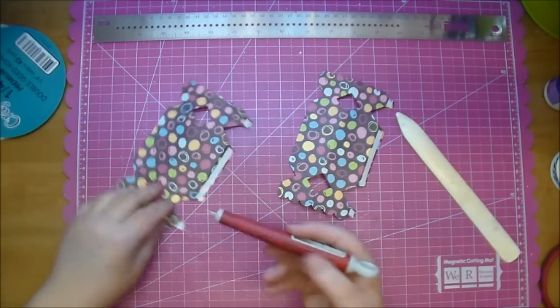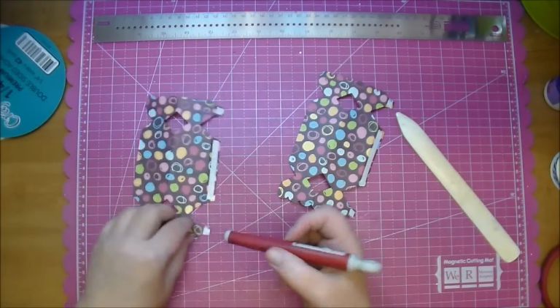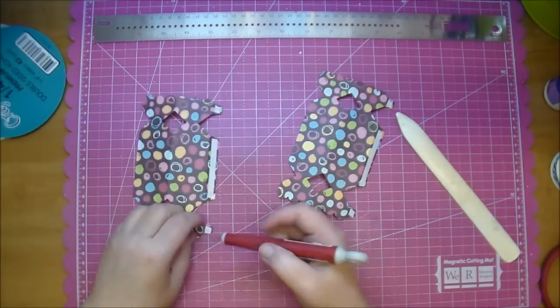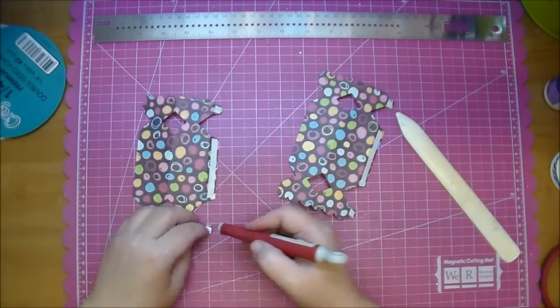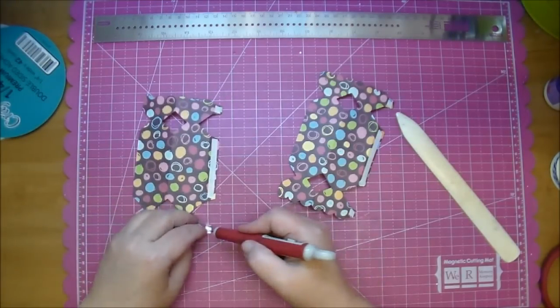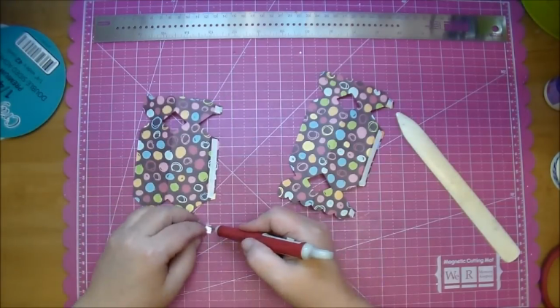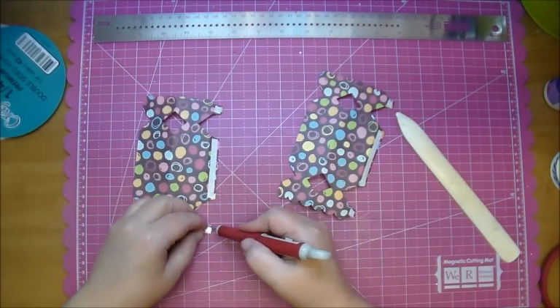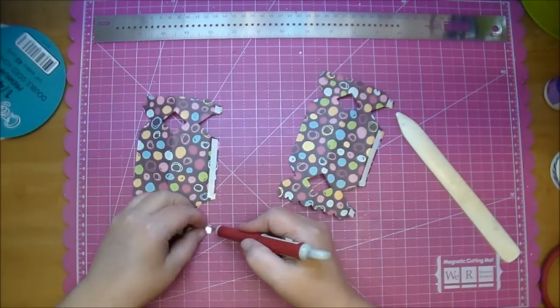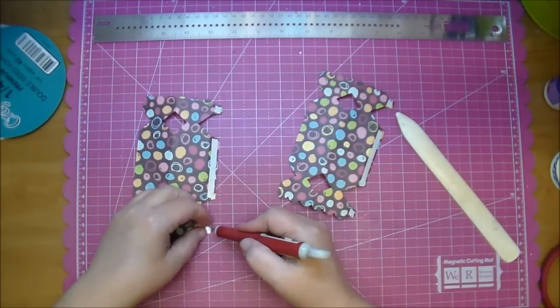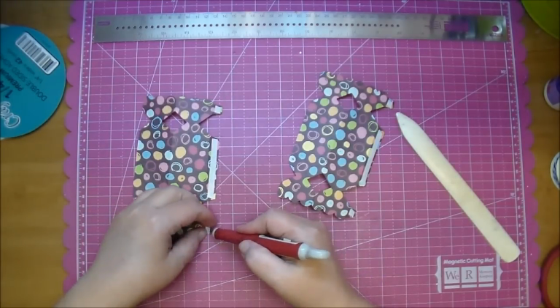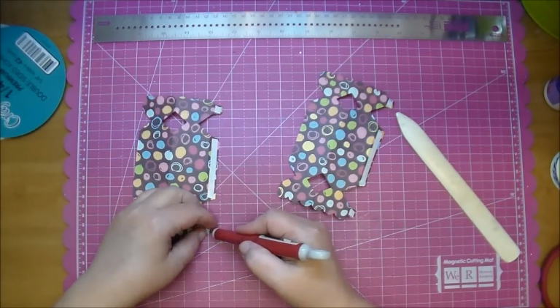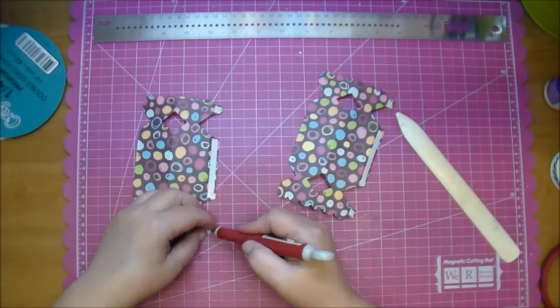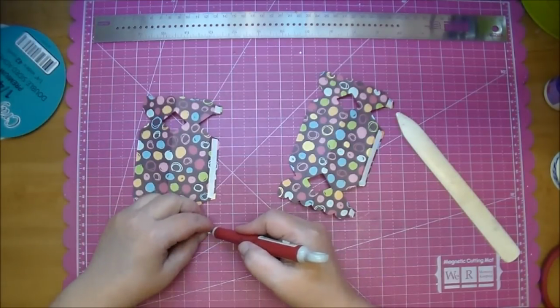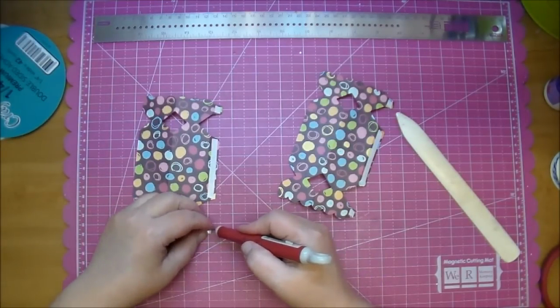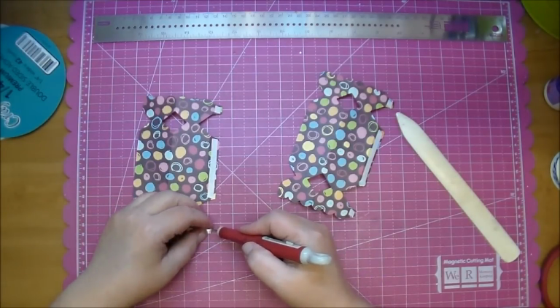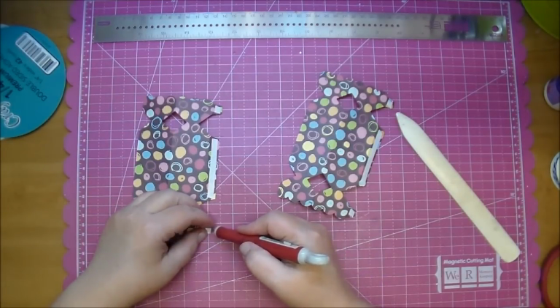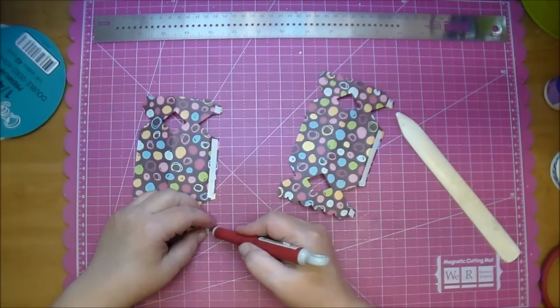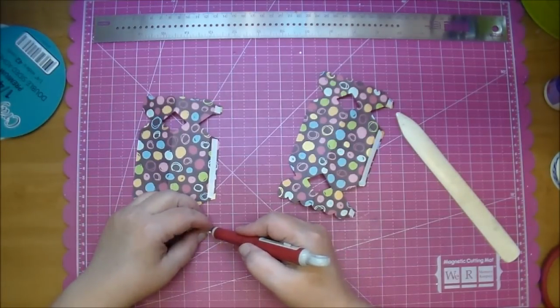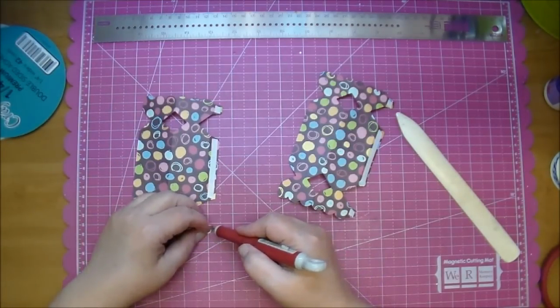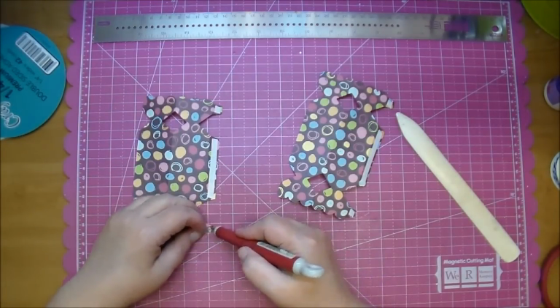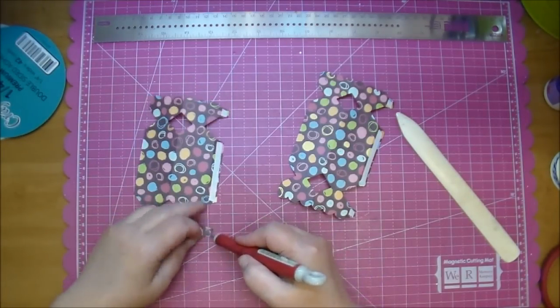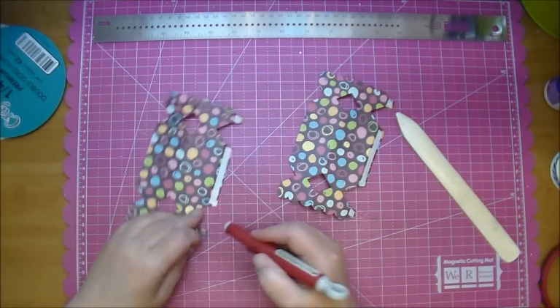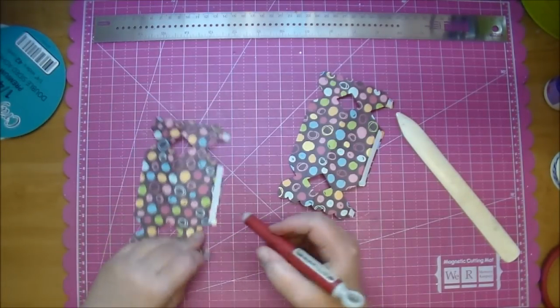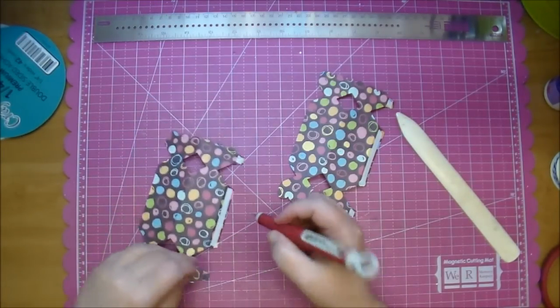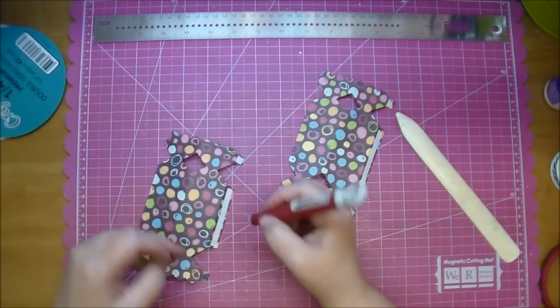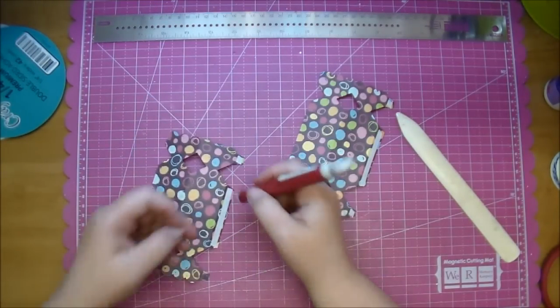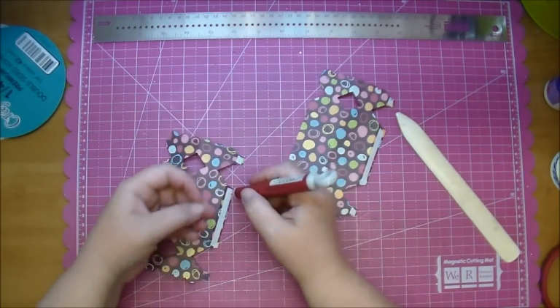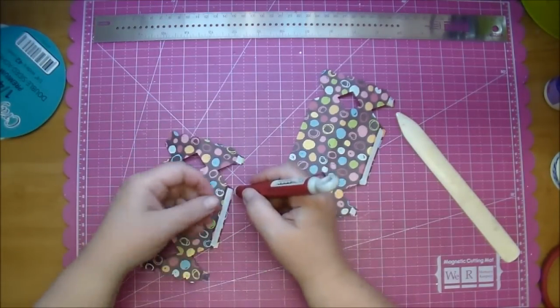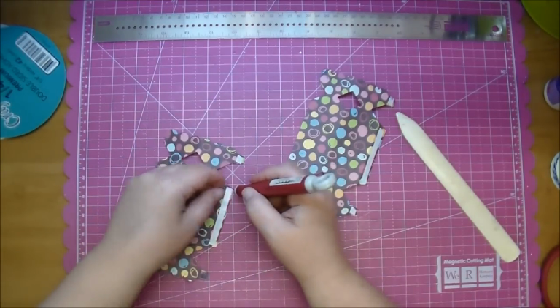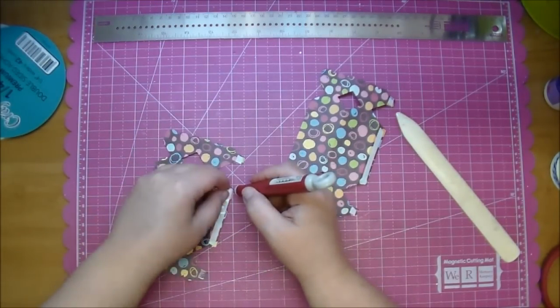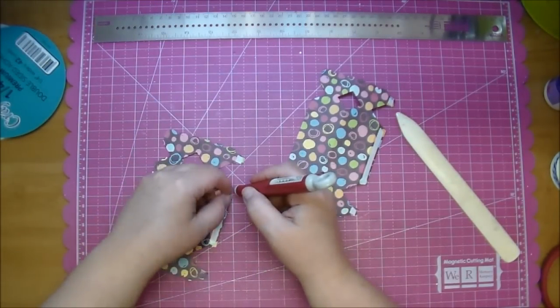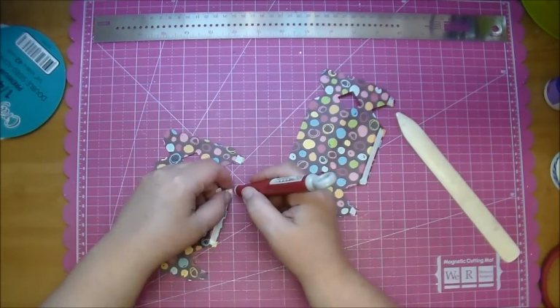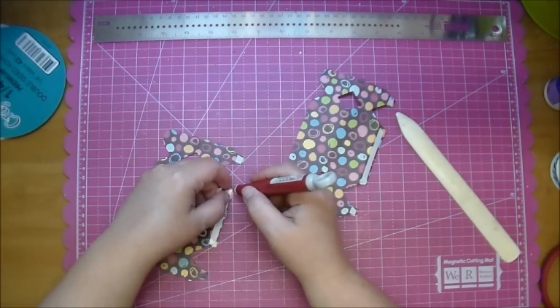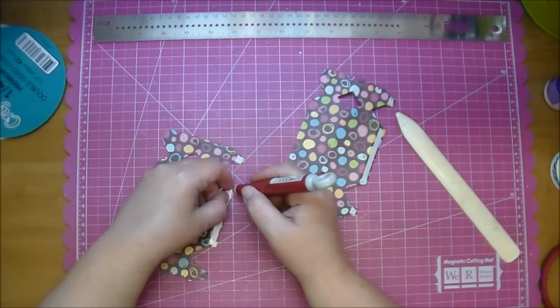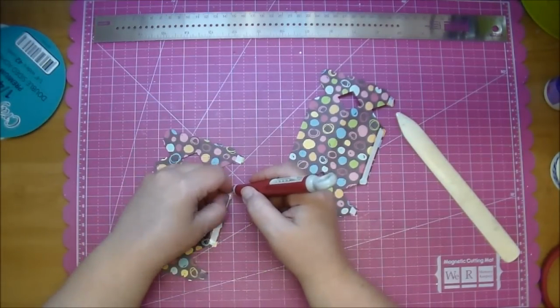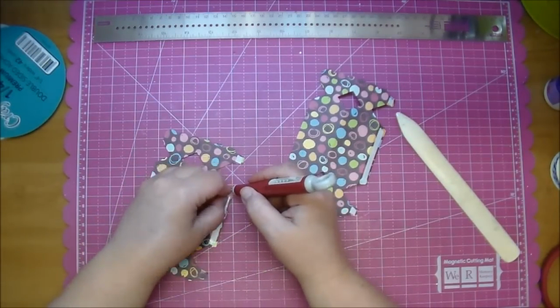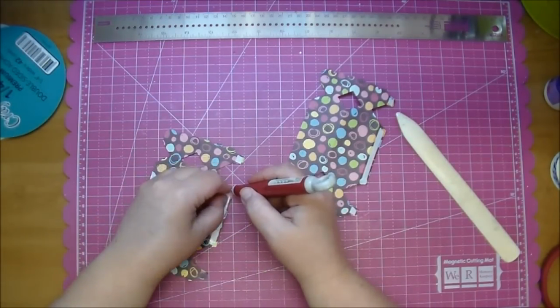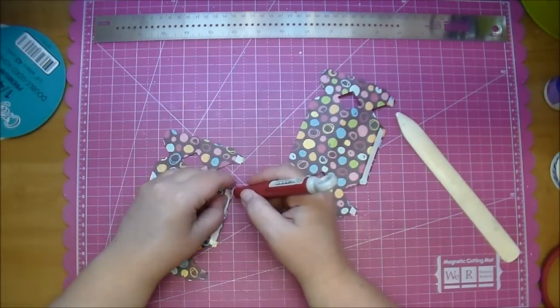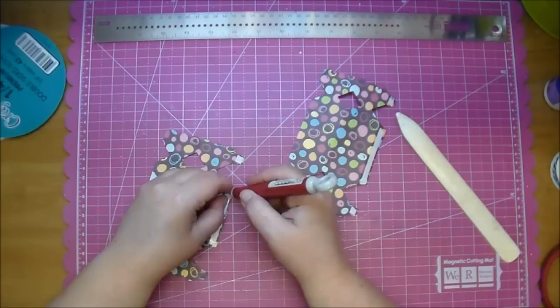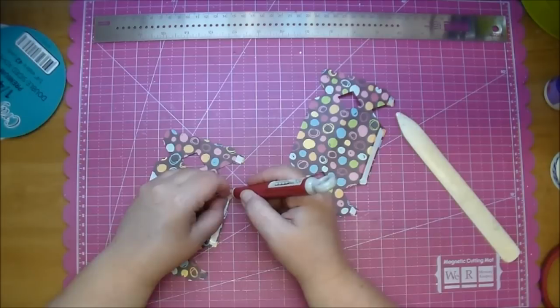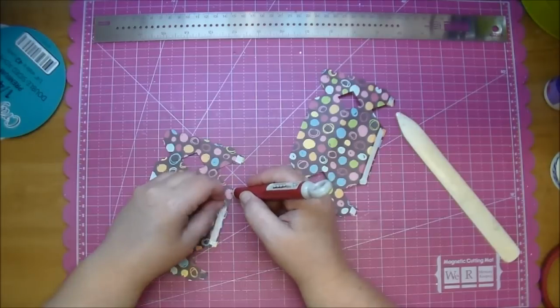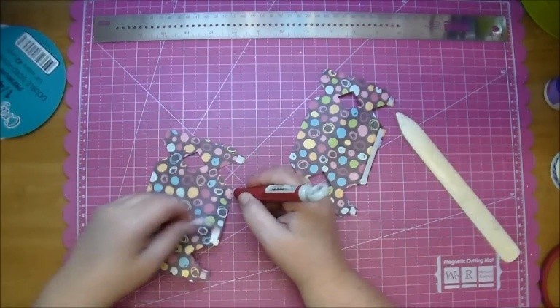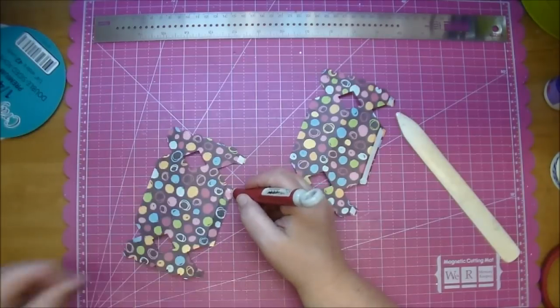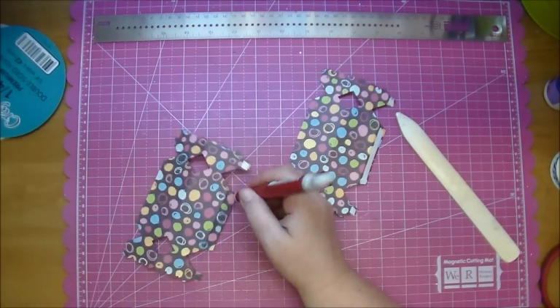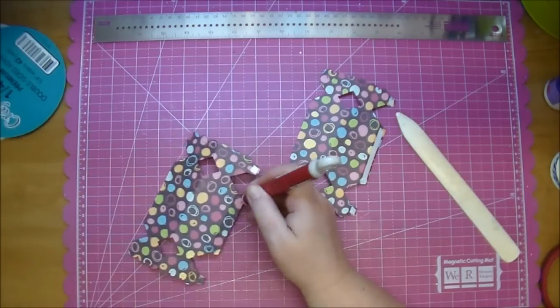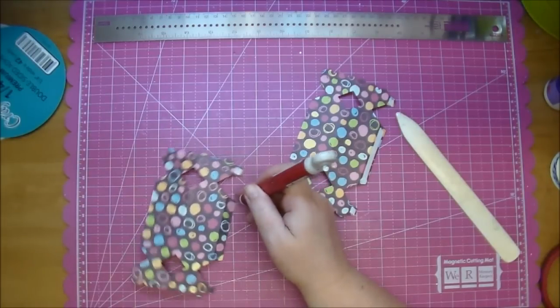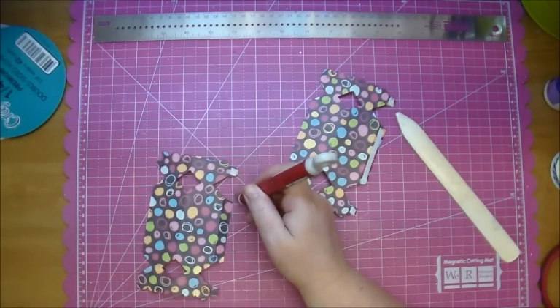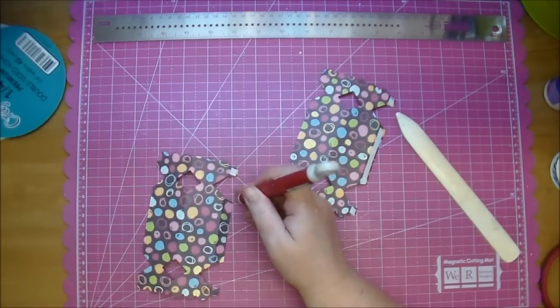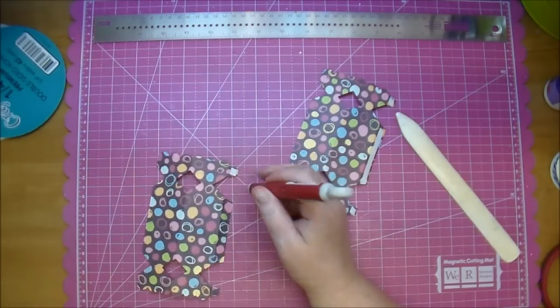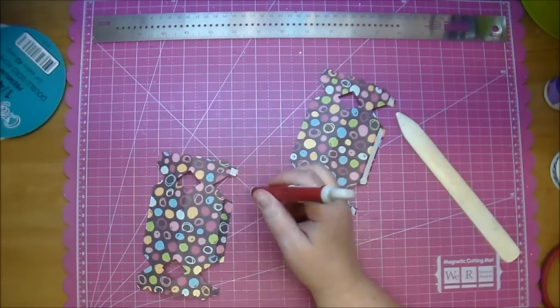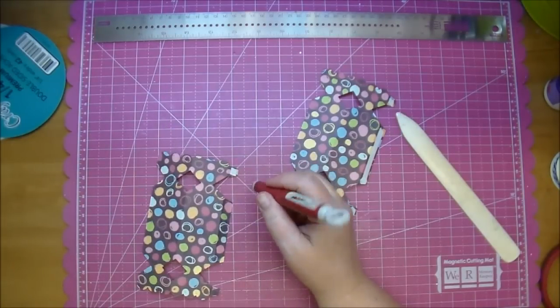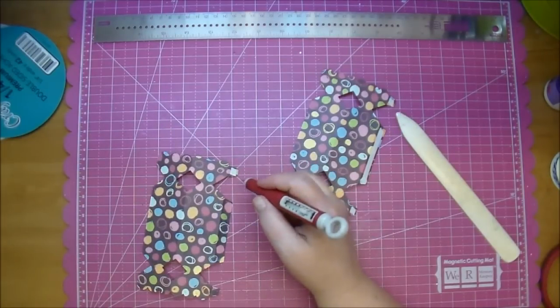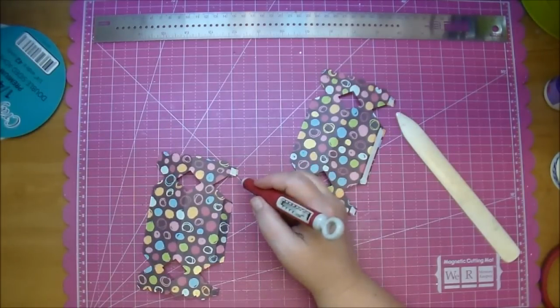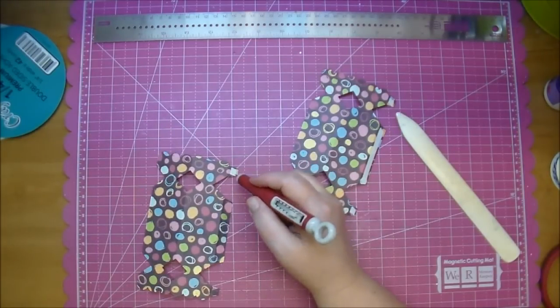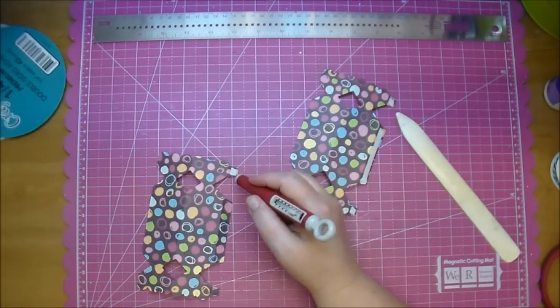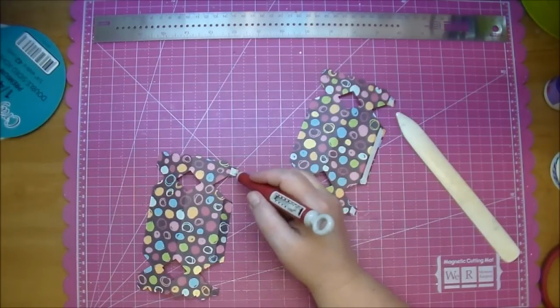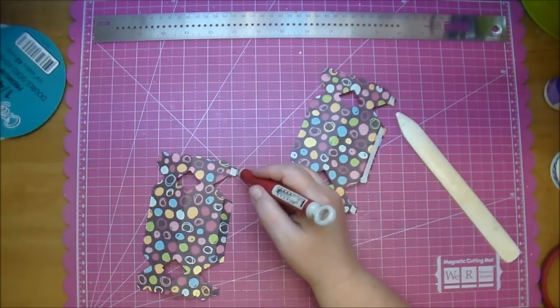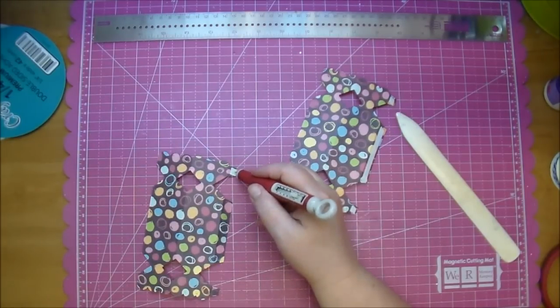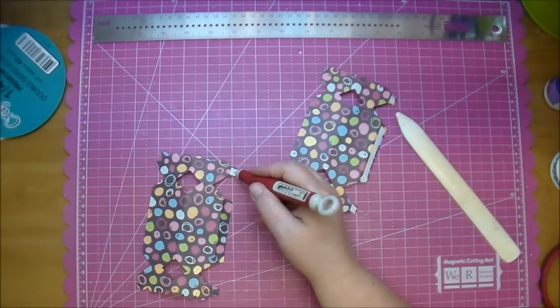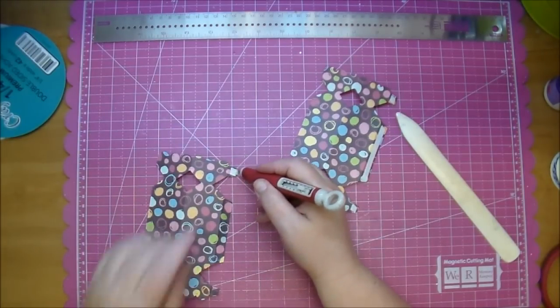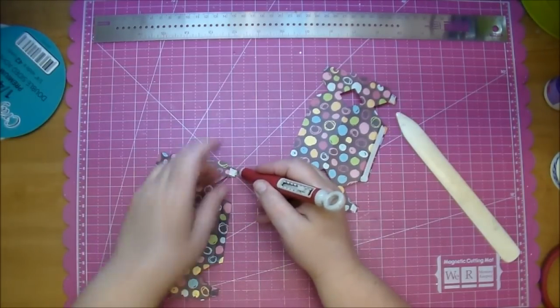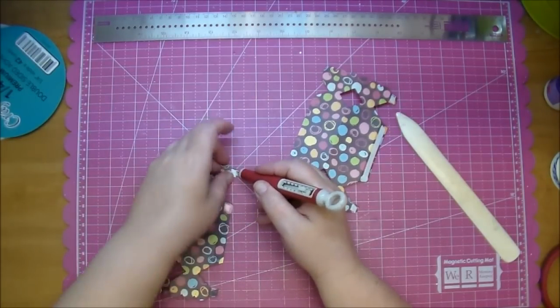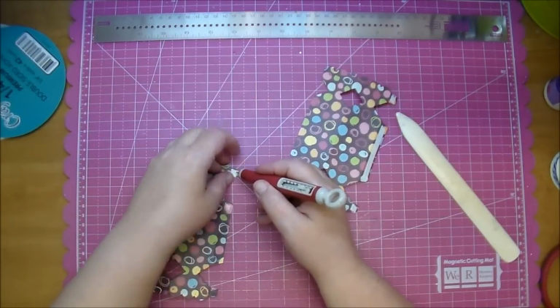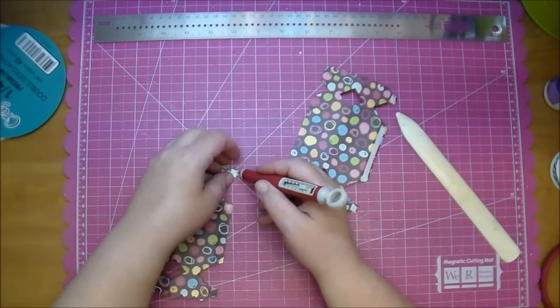Now you want to remove the backing of the tape — the release paper.